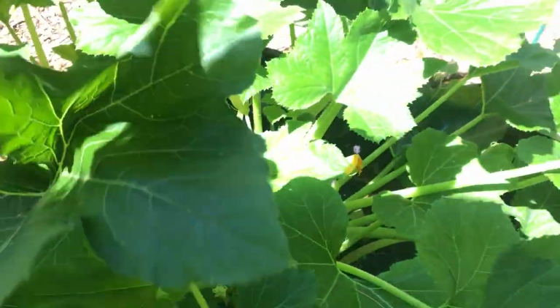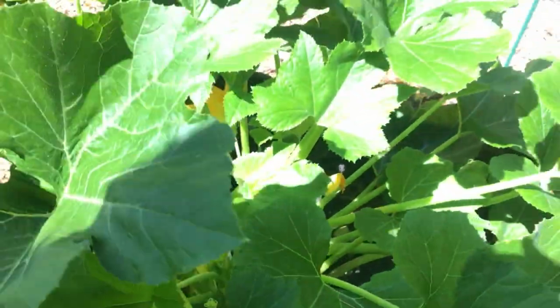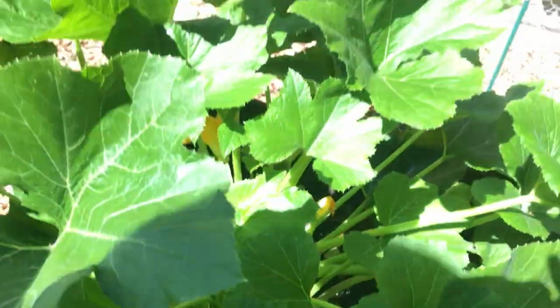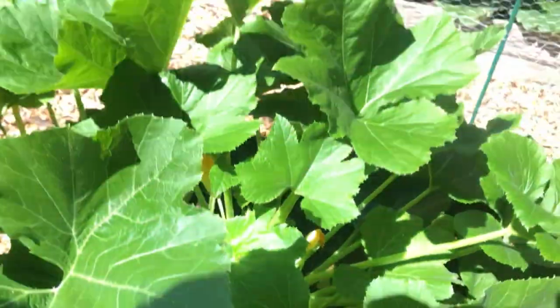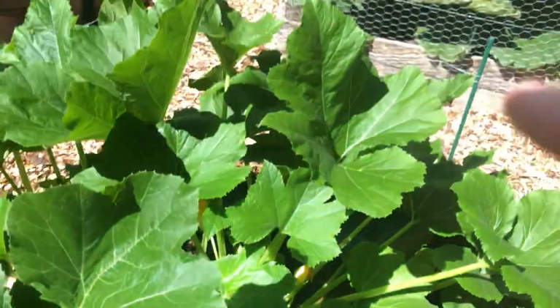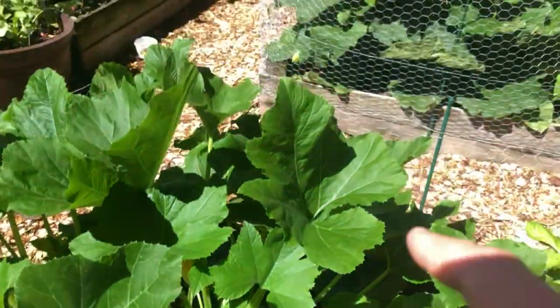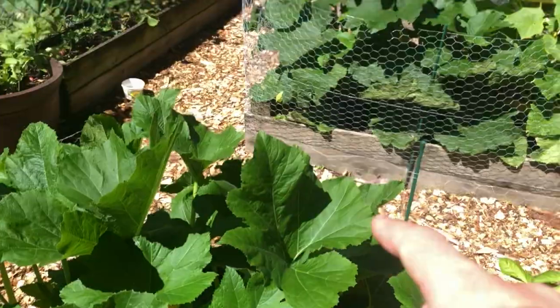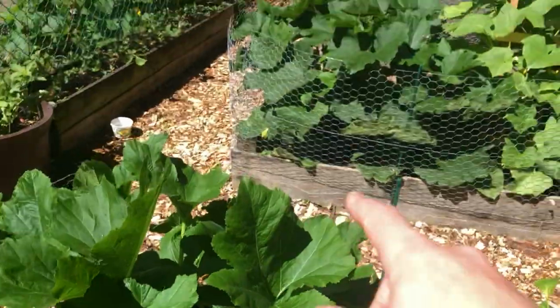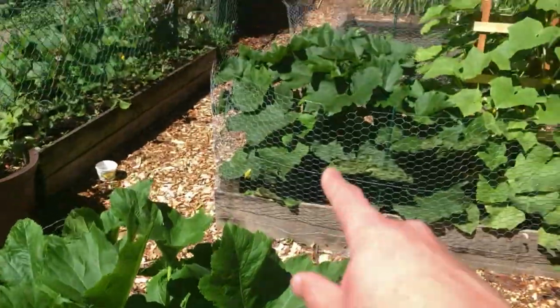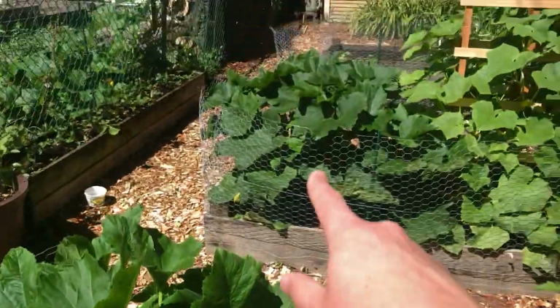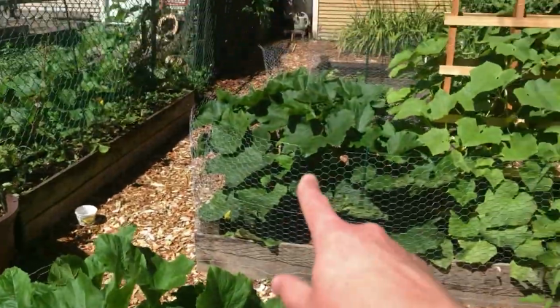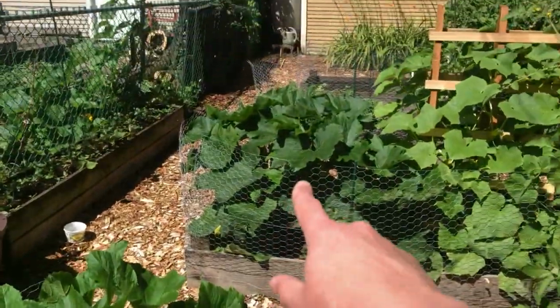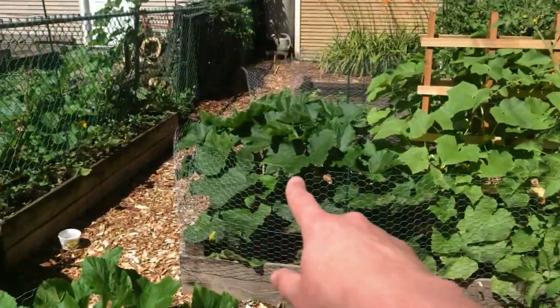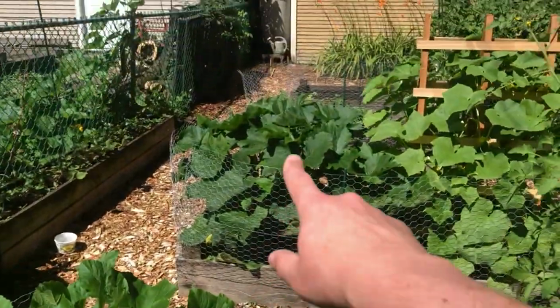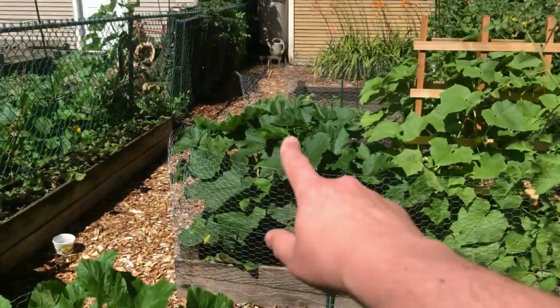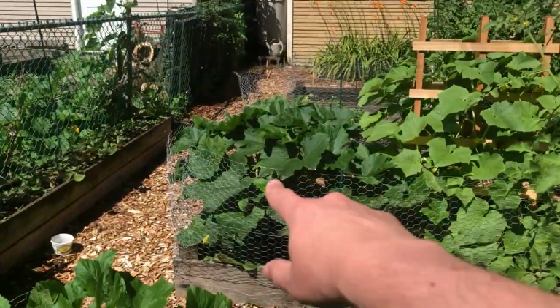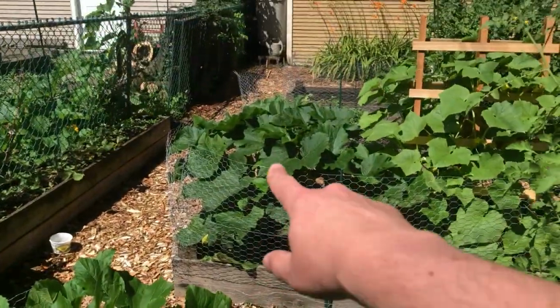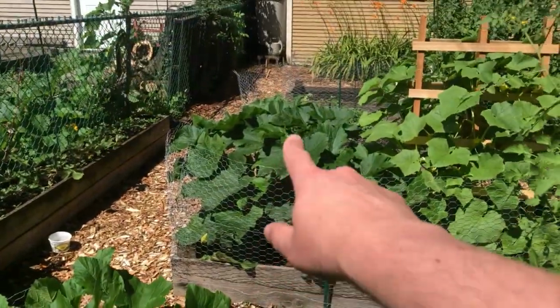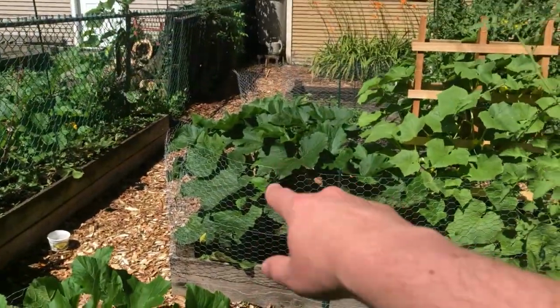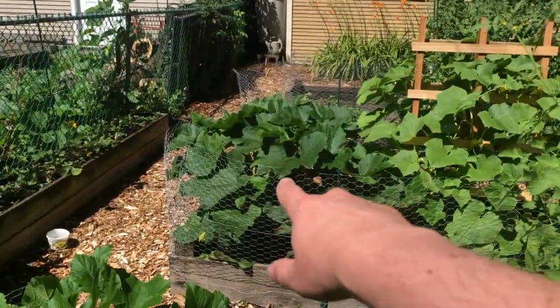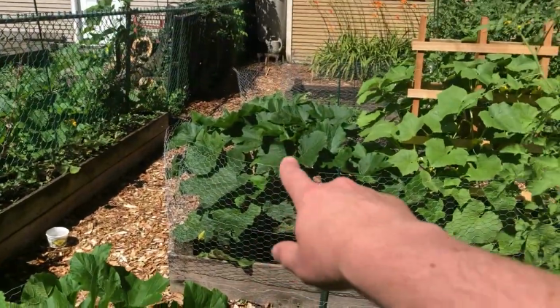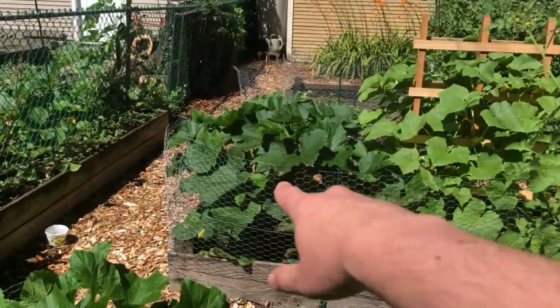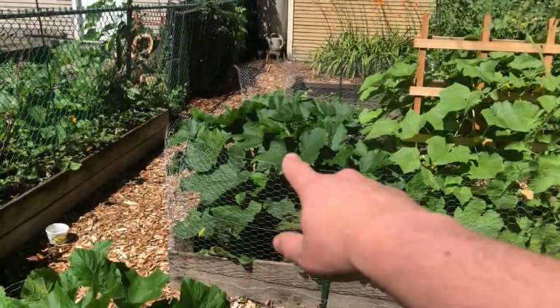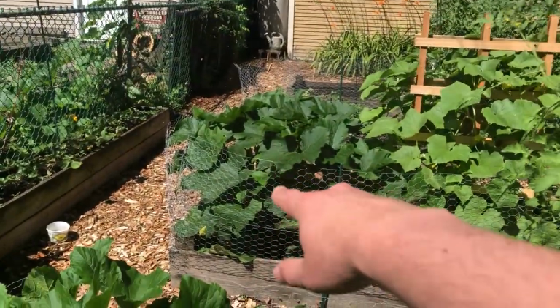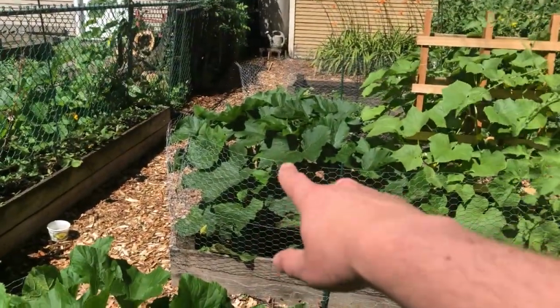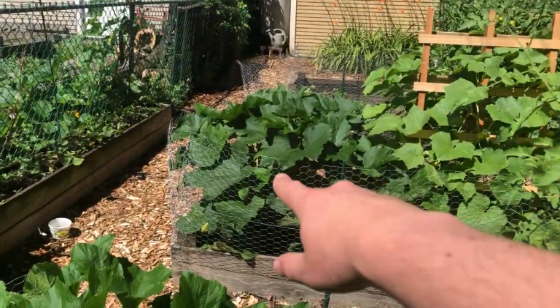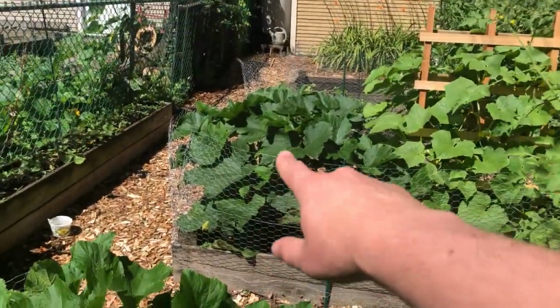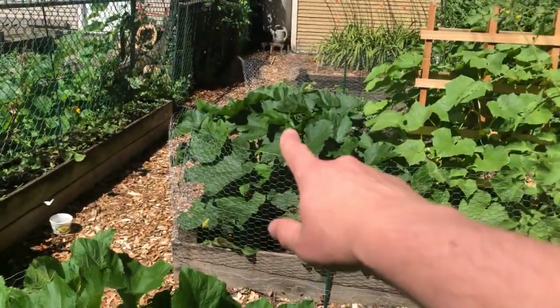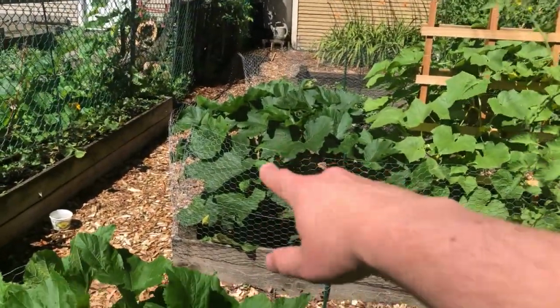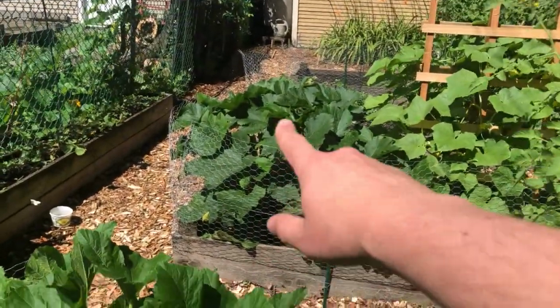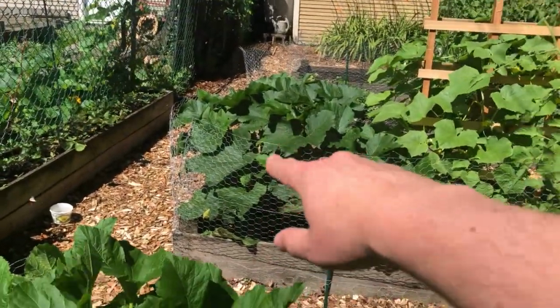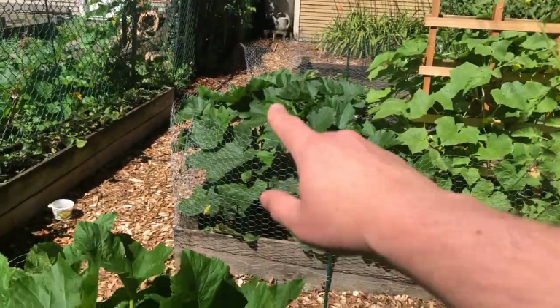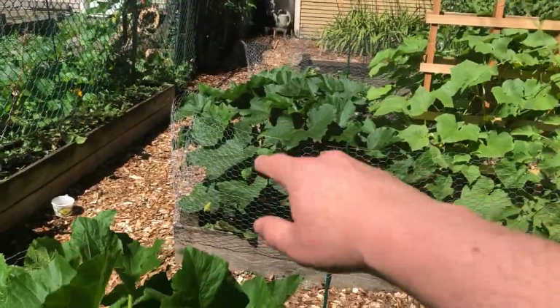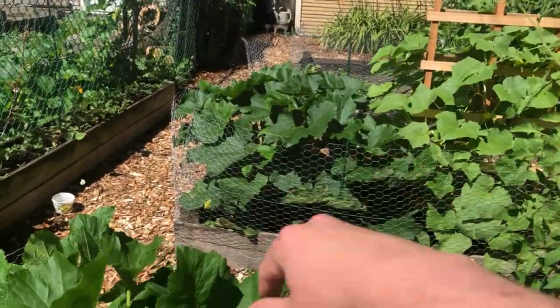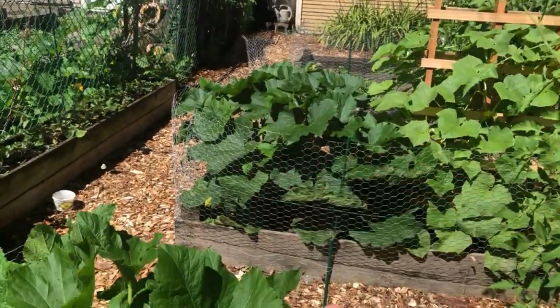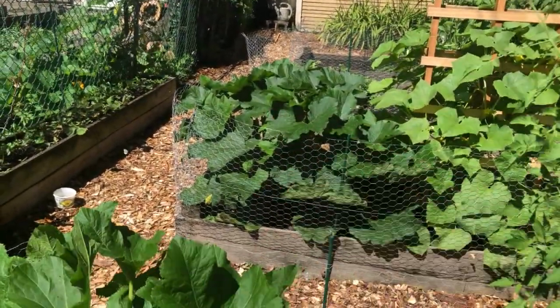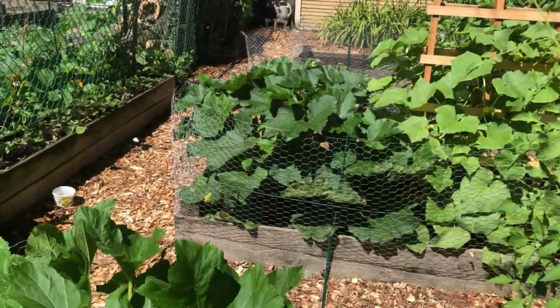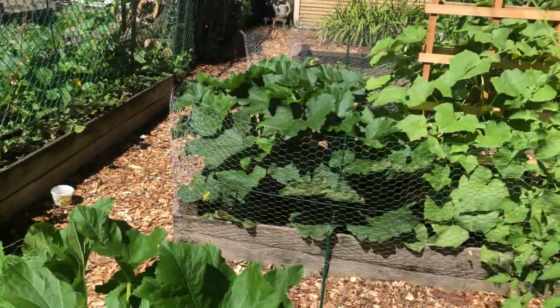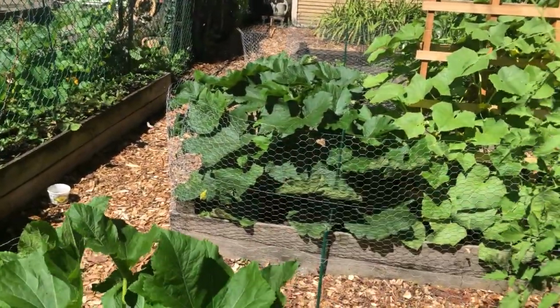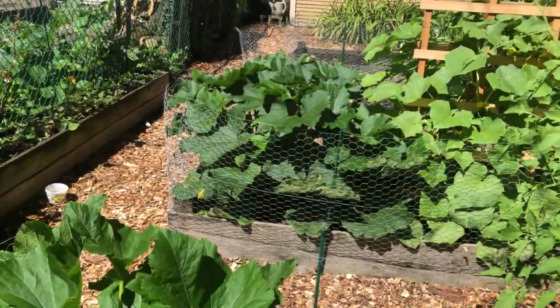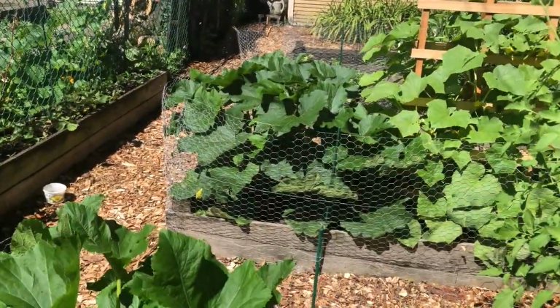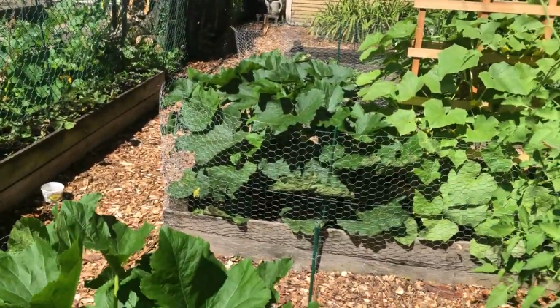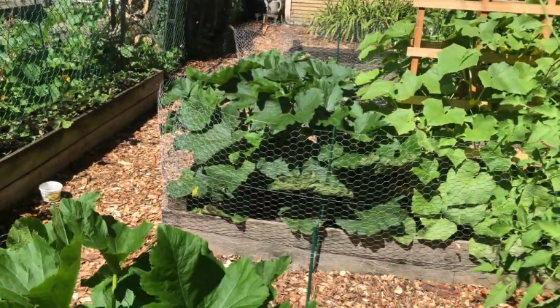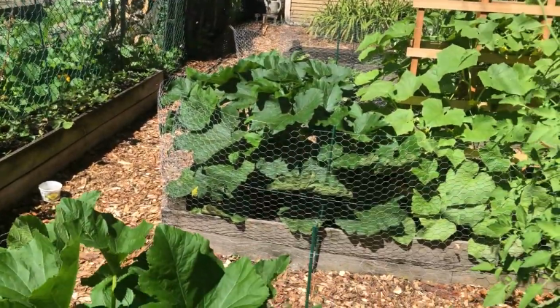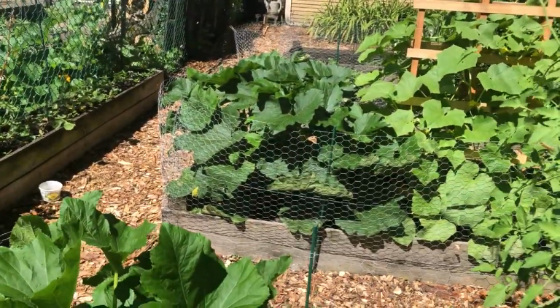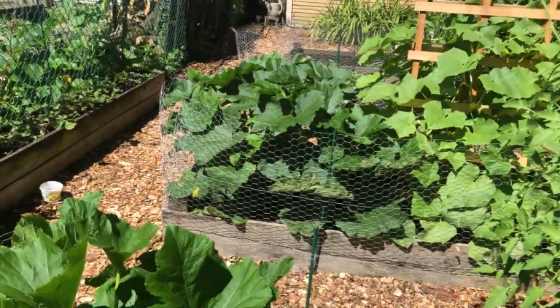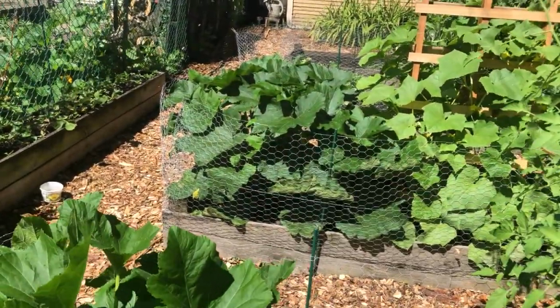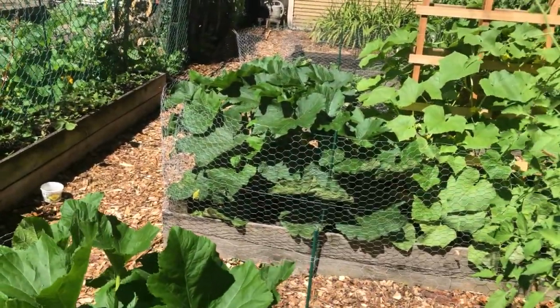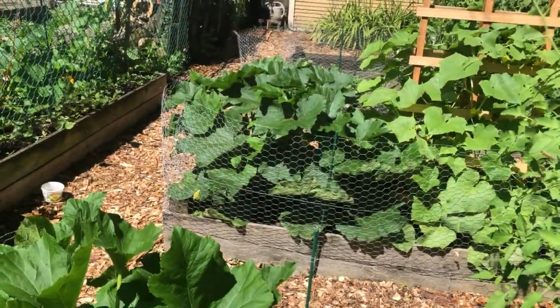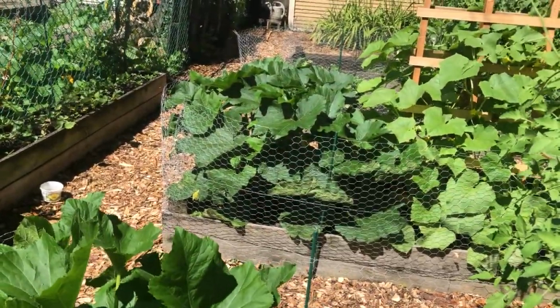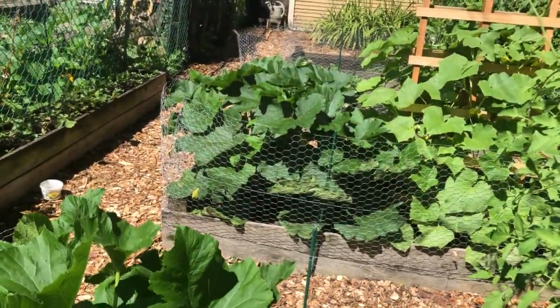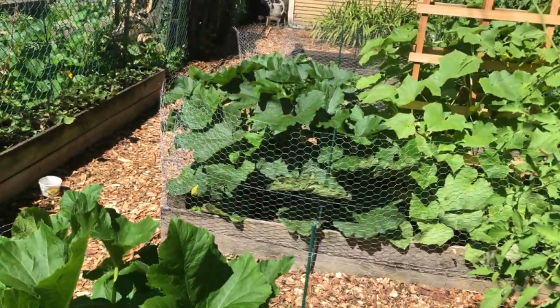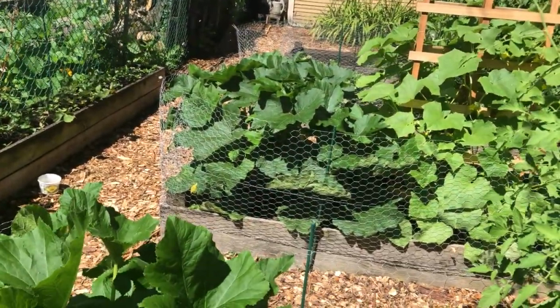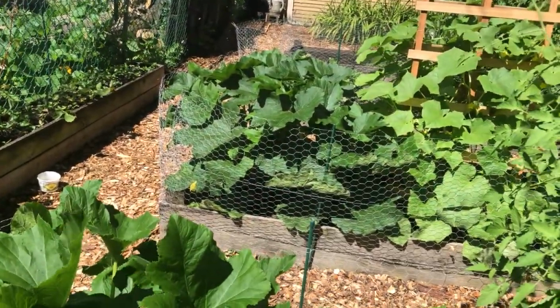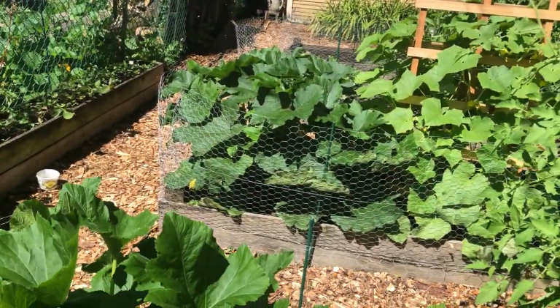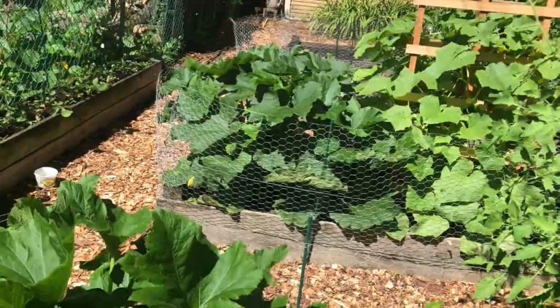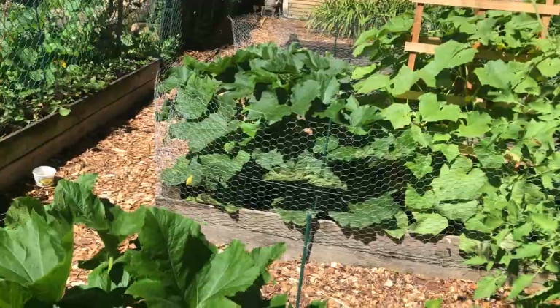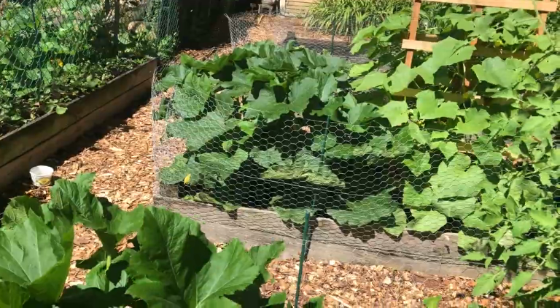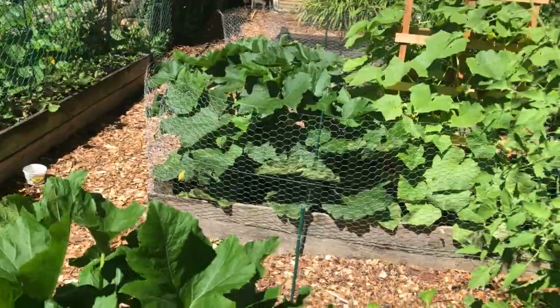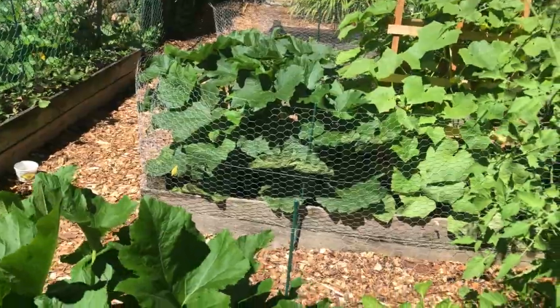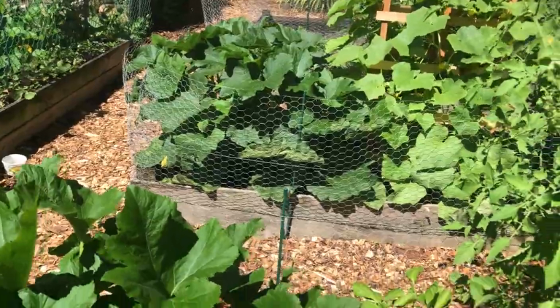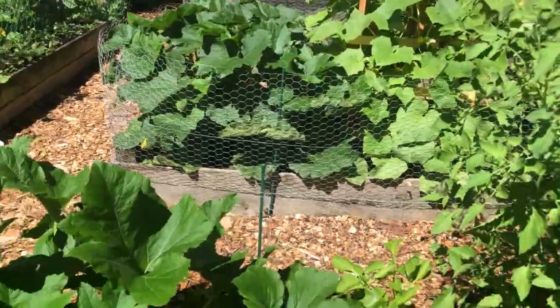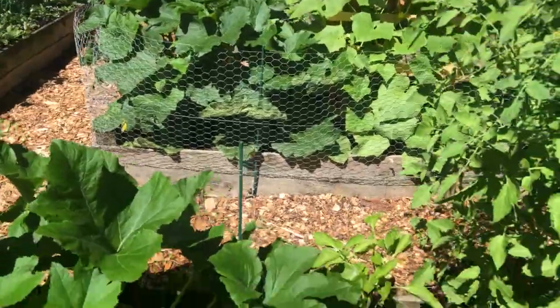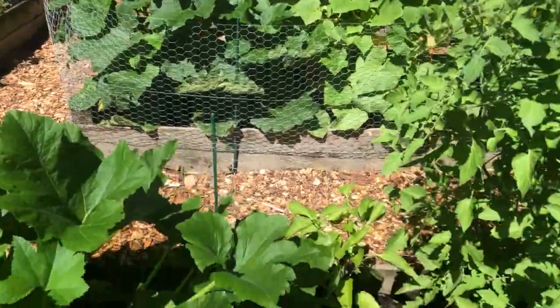We've also got a zucchini green squash over there — it's a little slower to produce but it's got some stuff growing.